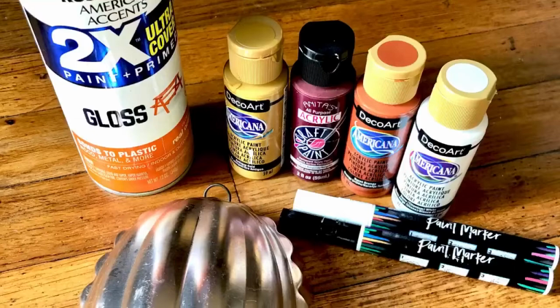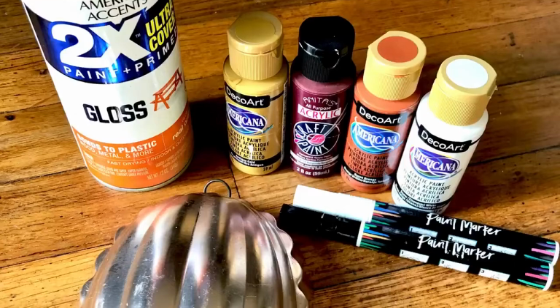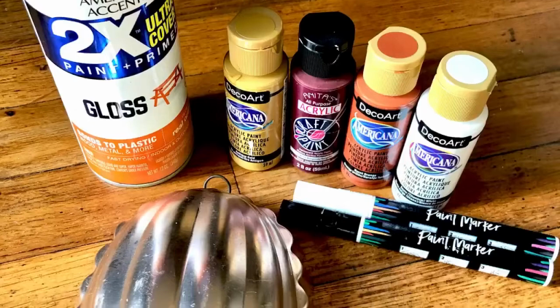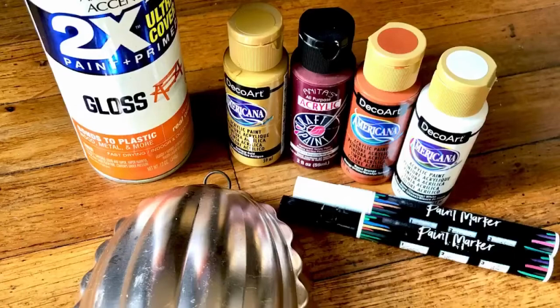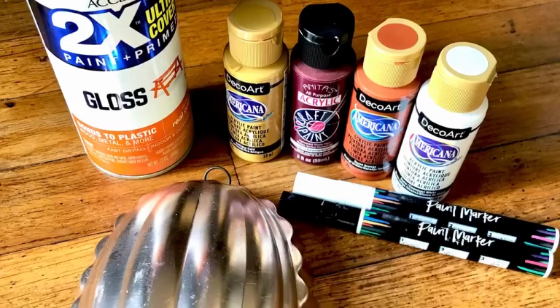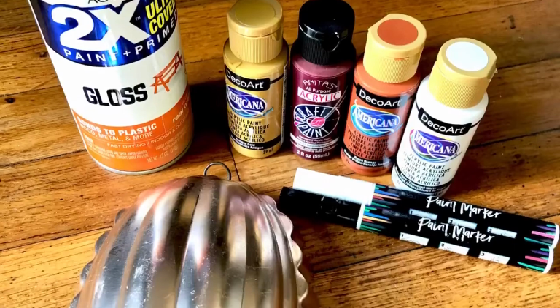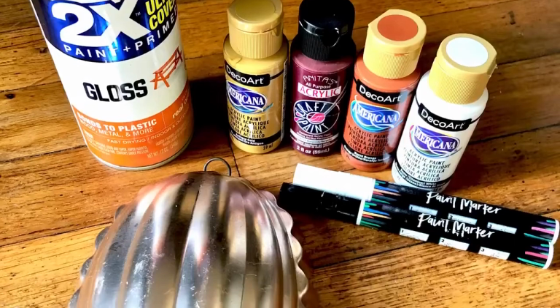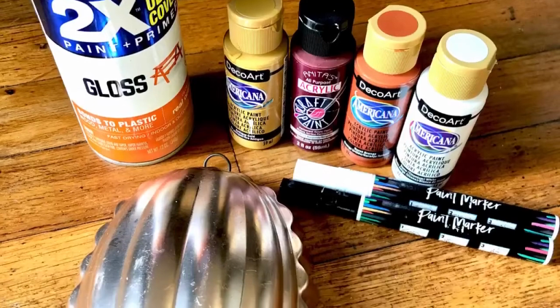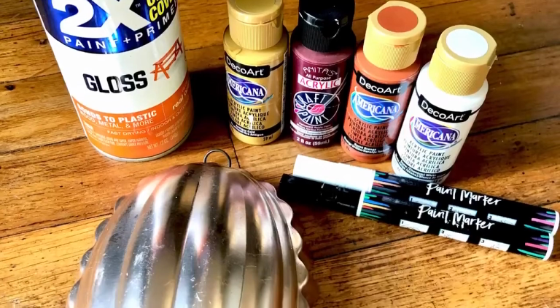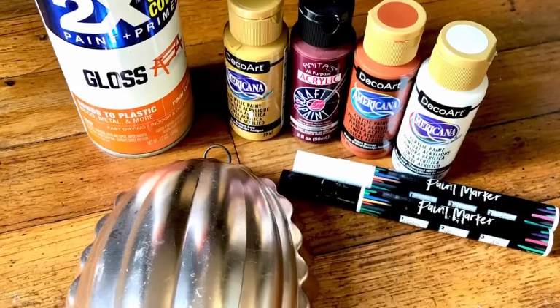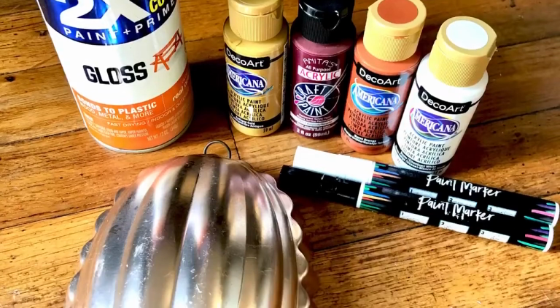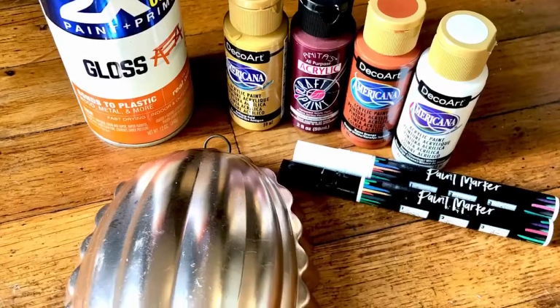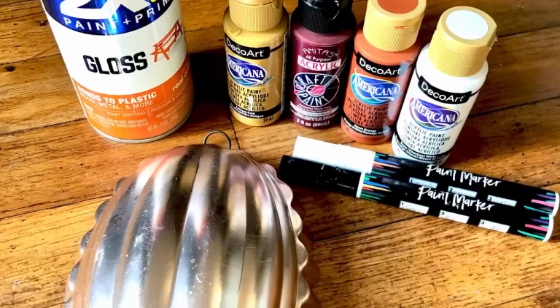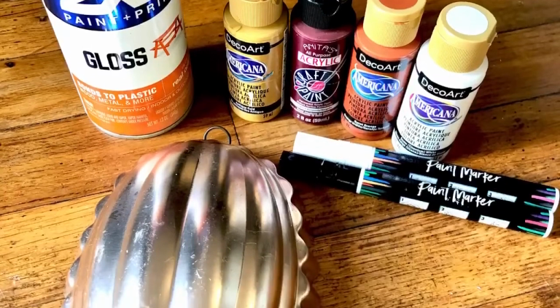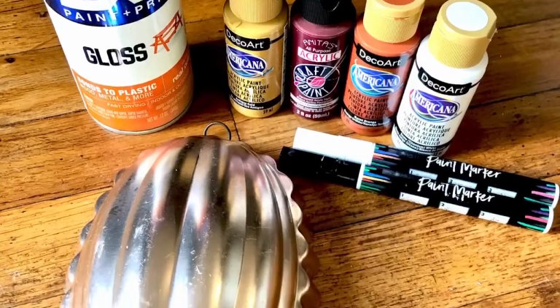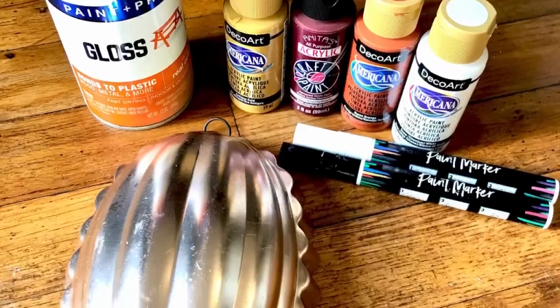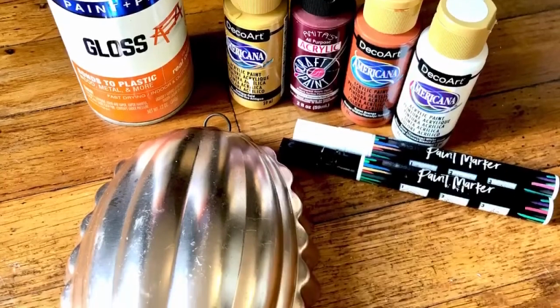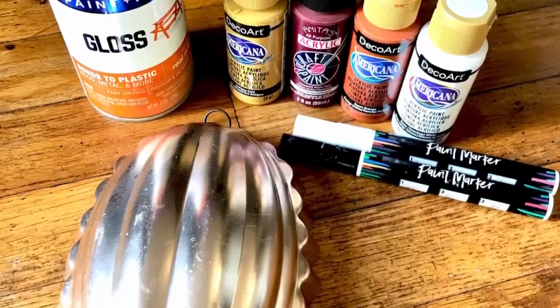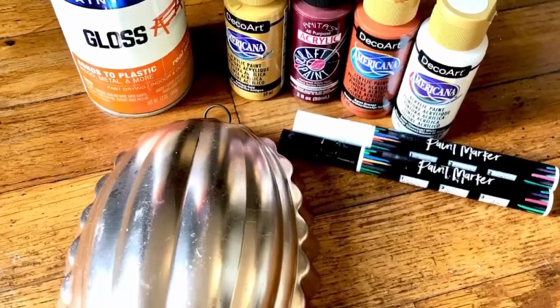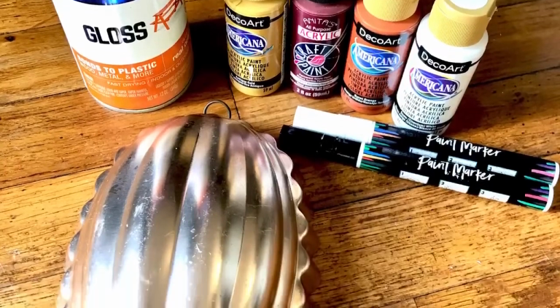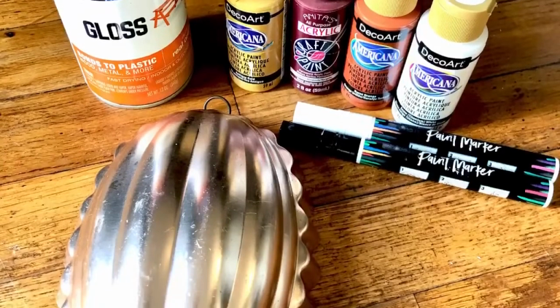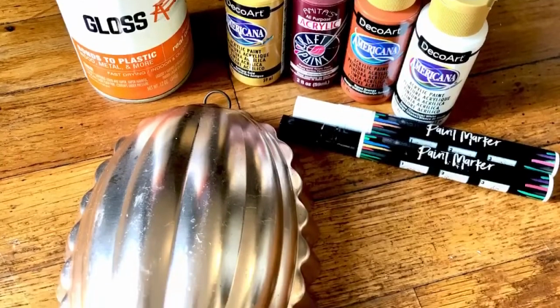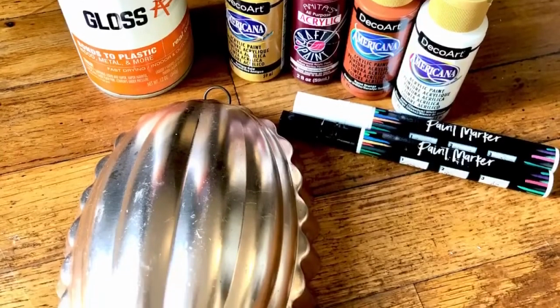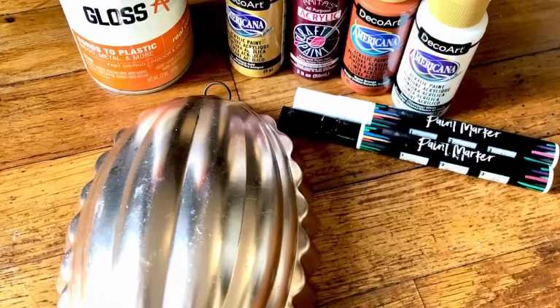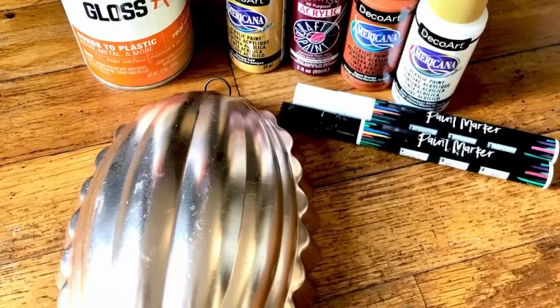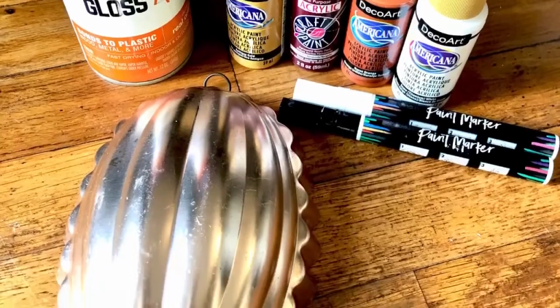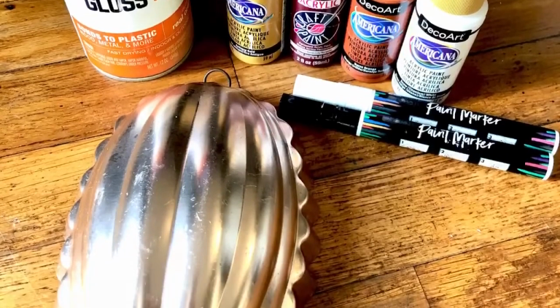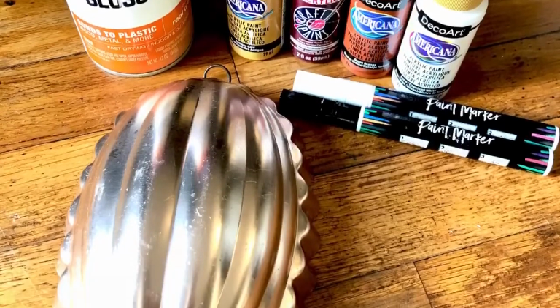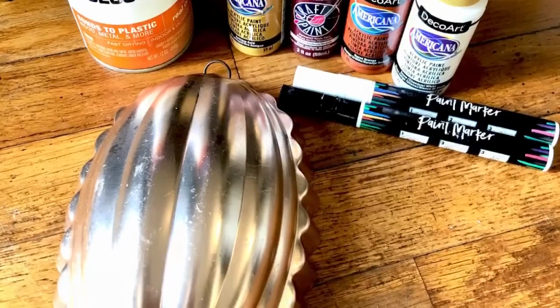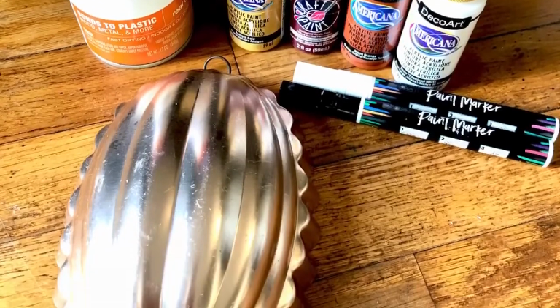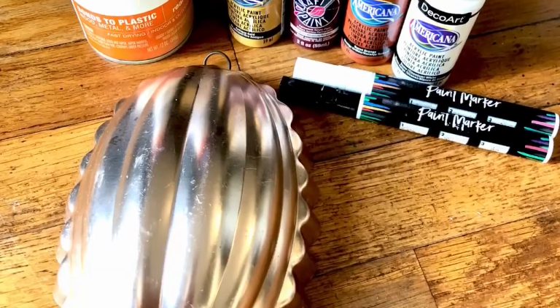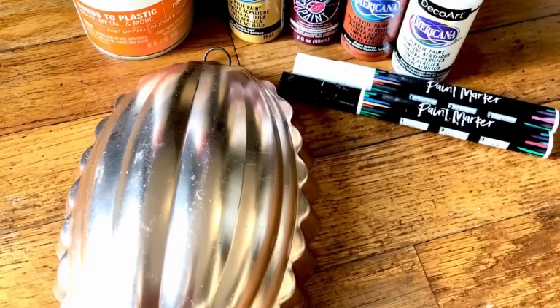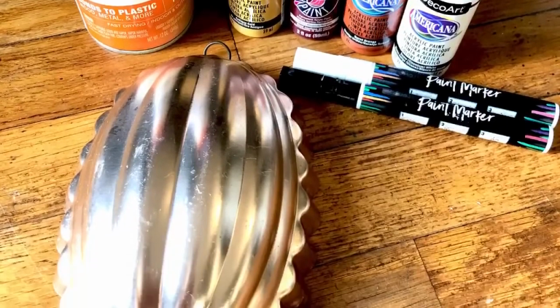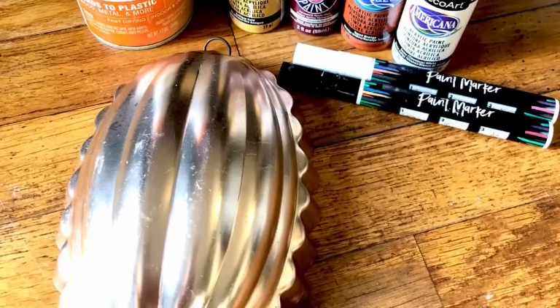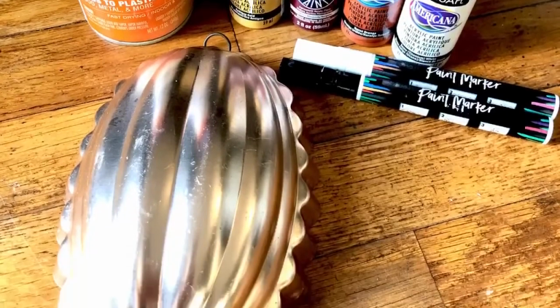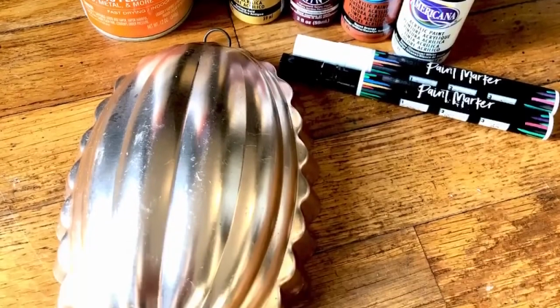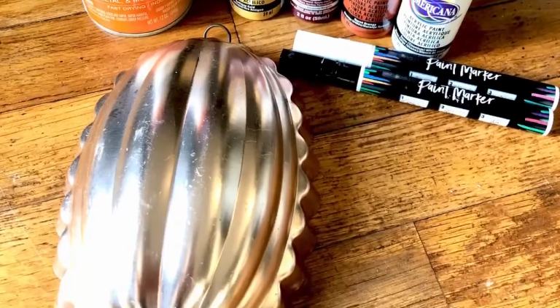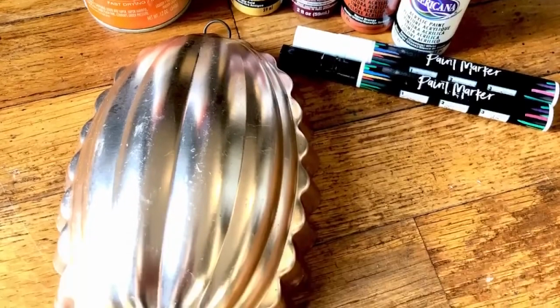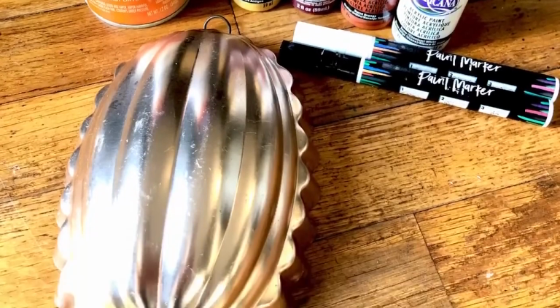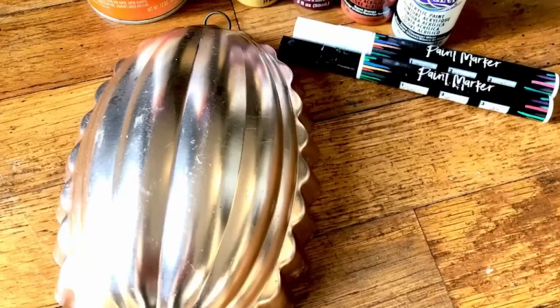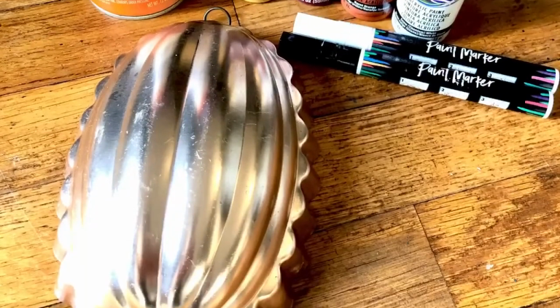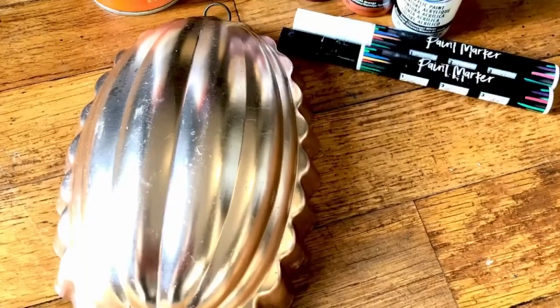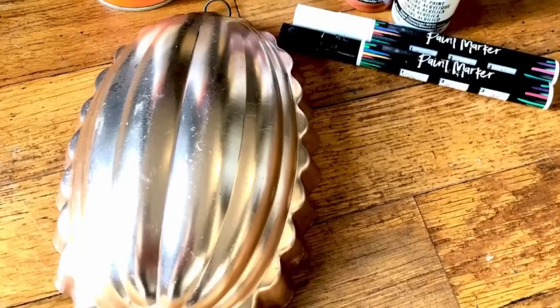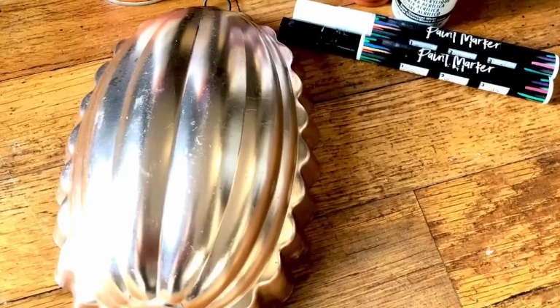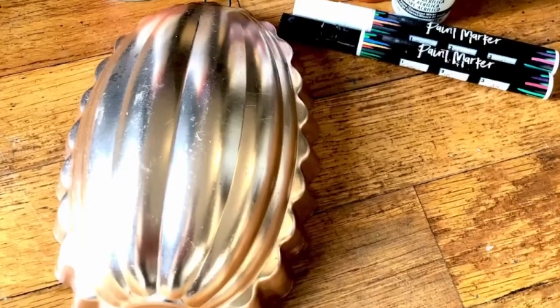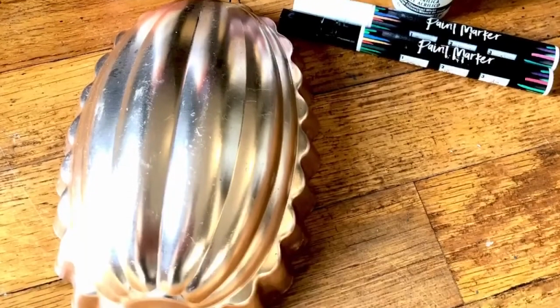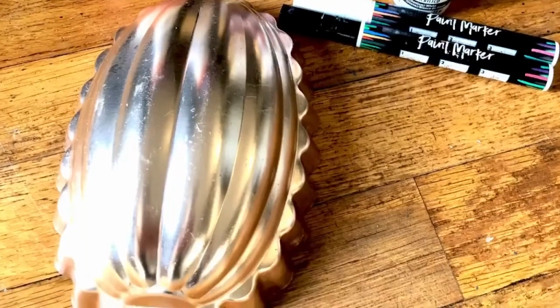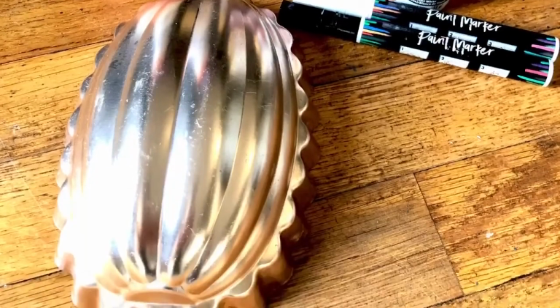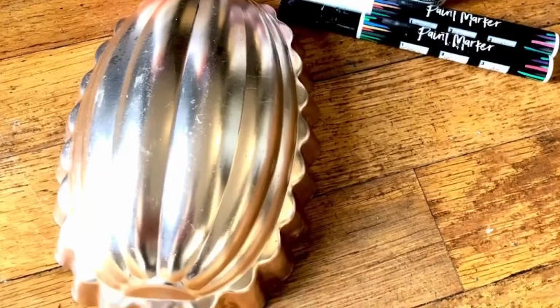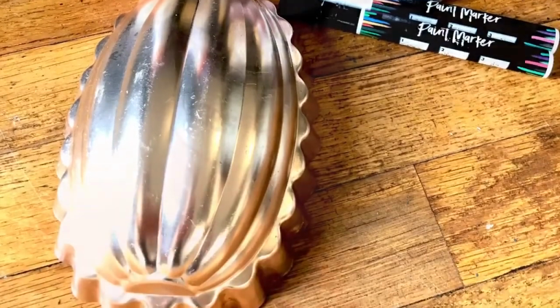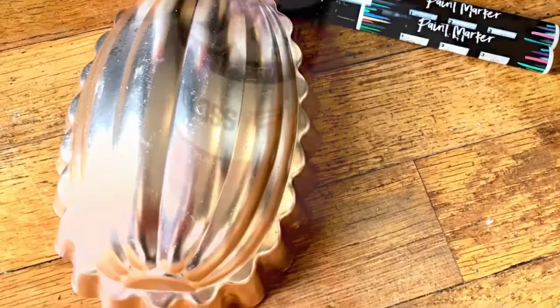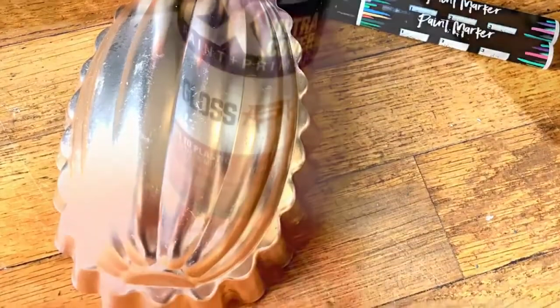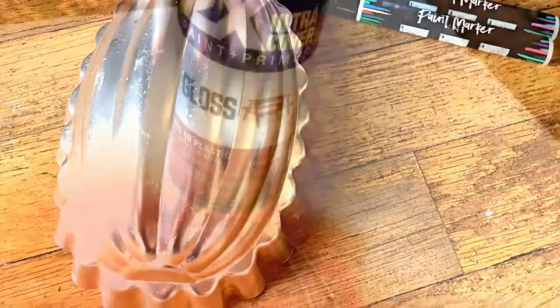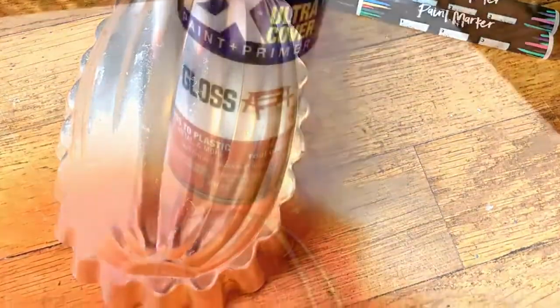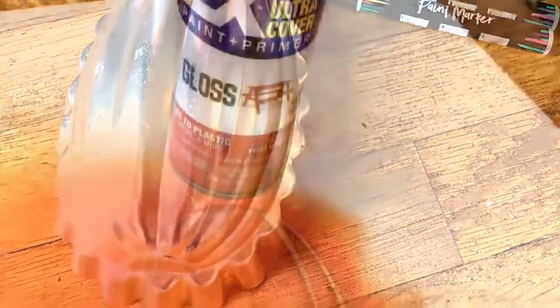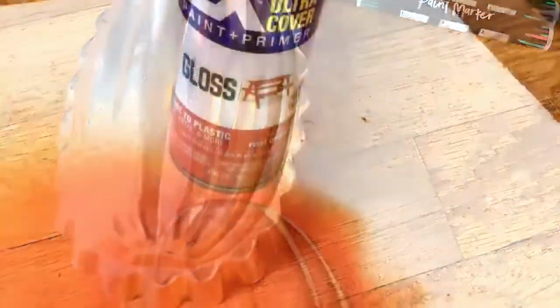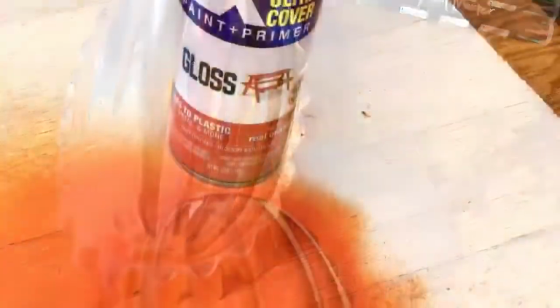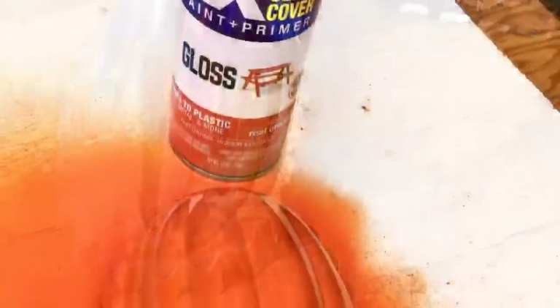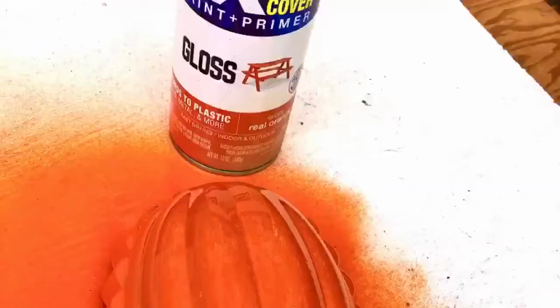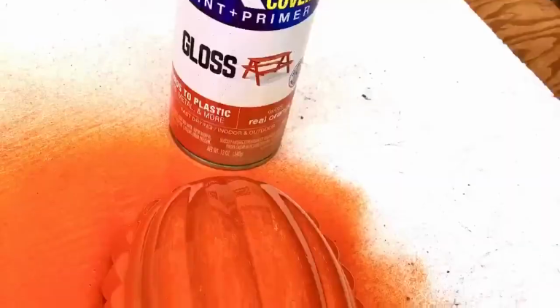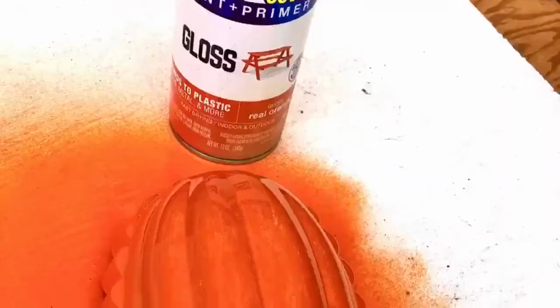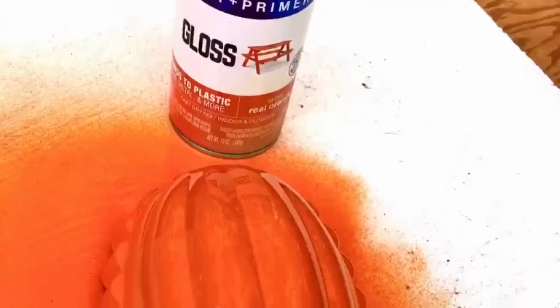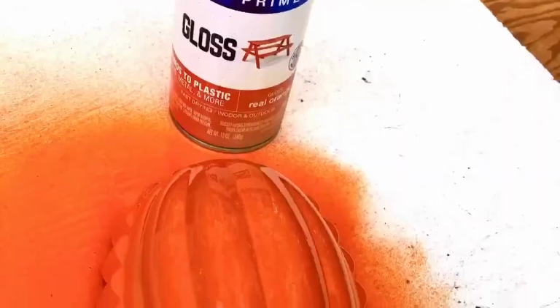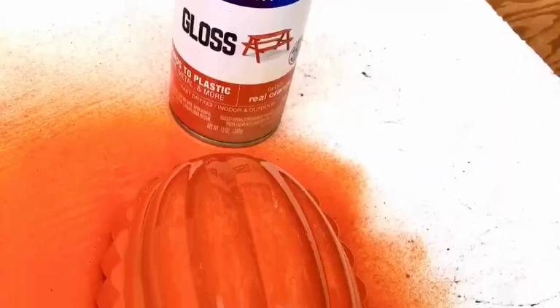Hey everybody, it's Janice with Creating Through Chaos and today we're going to paint one of the vintage copper jello molds.